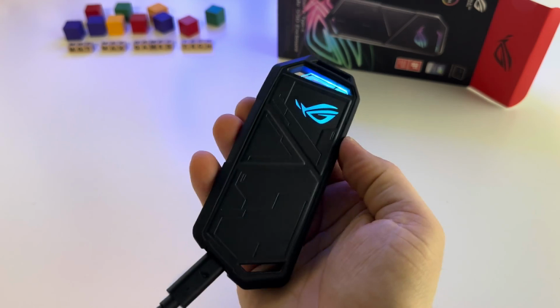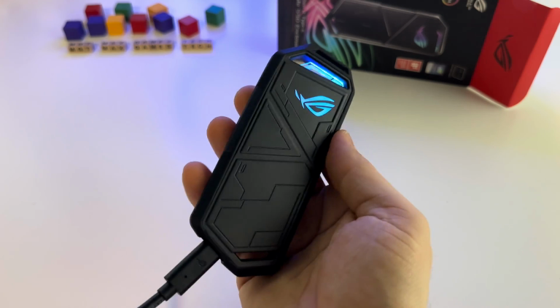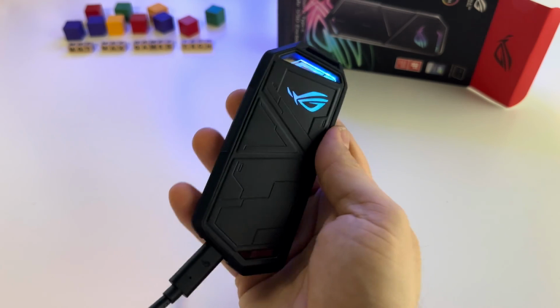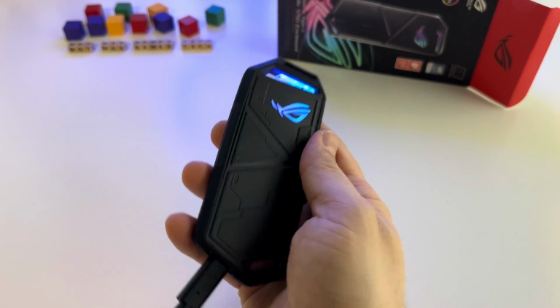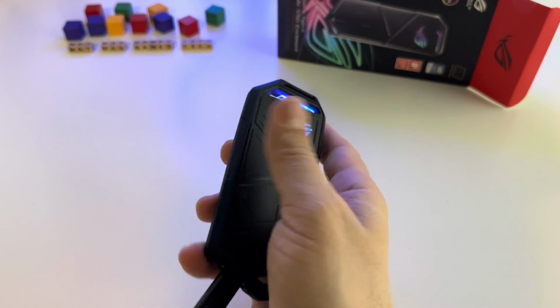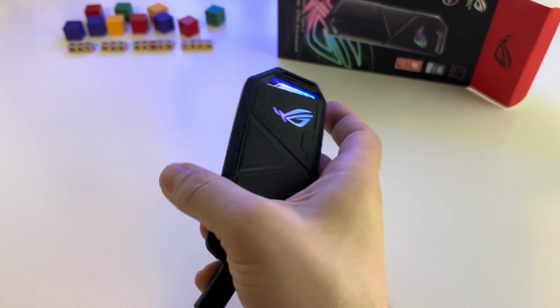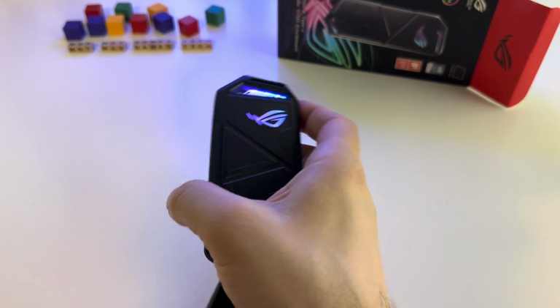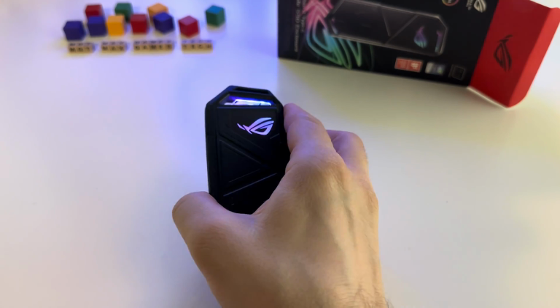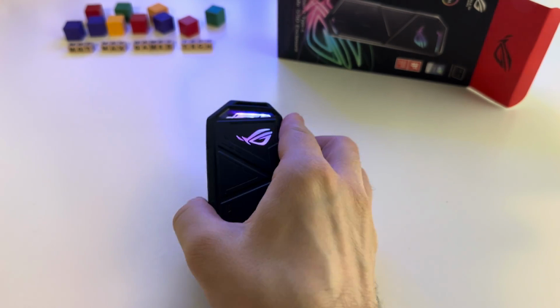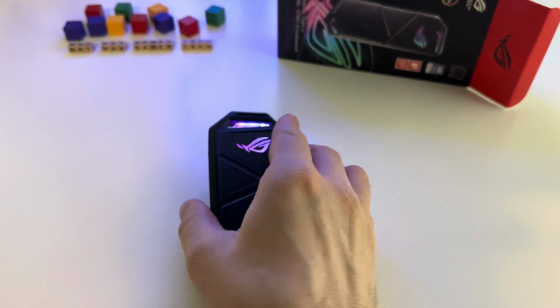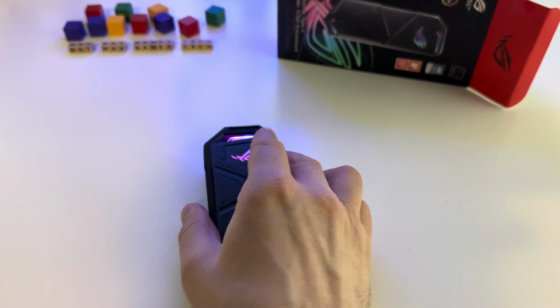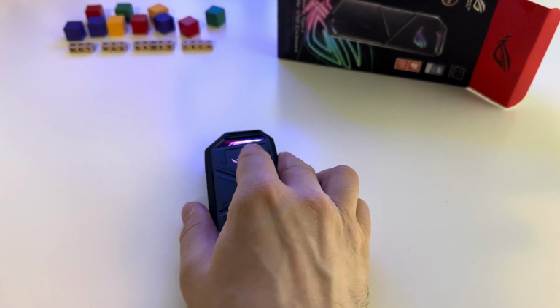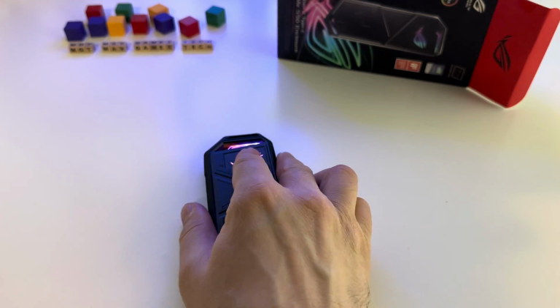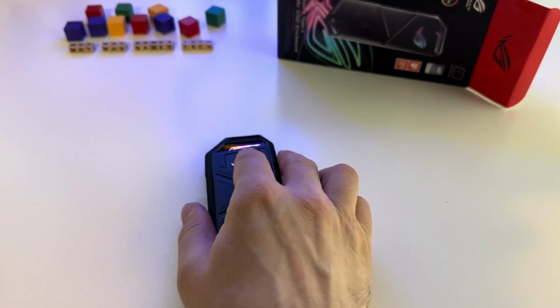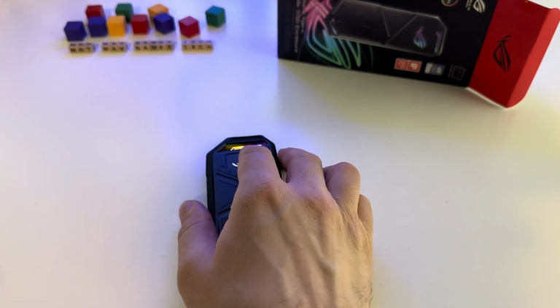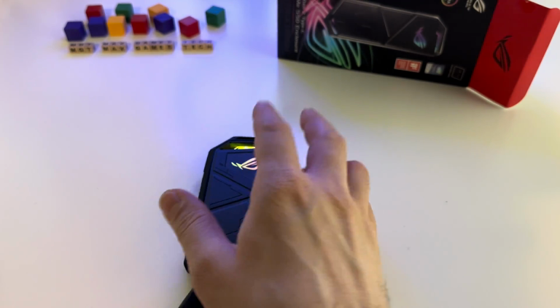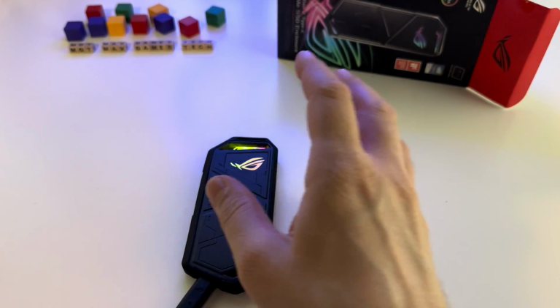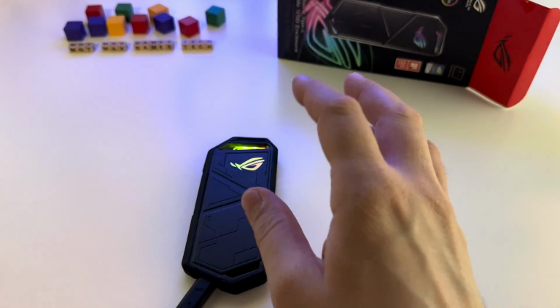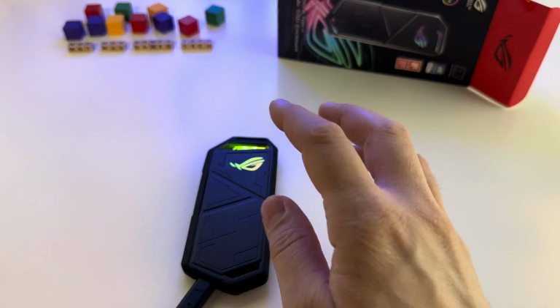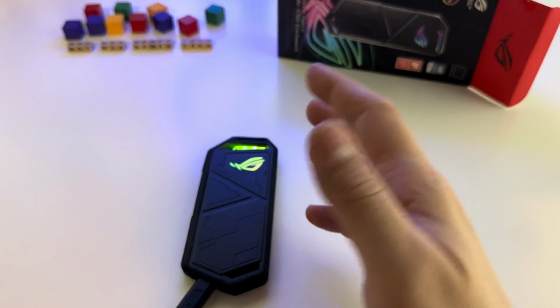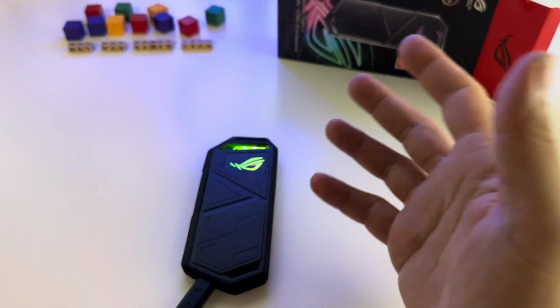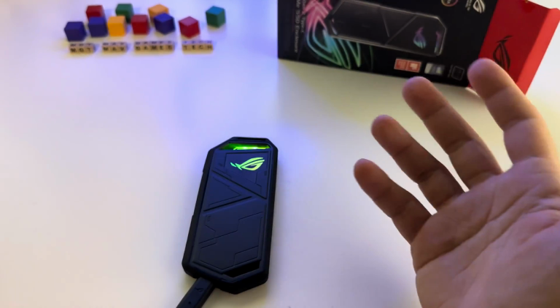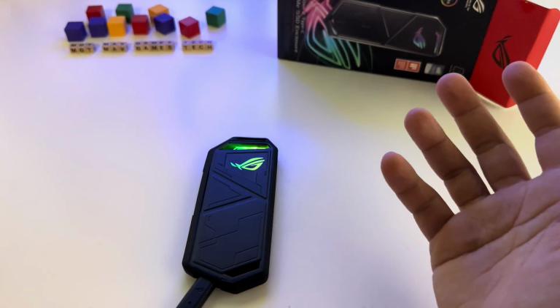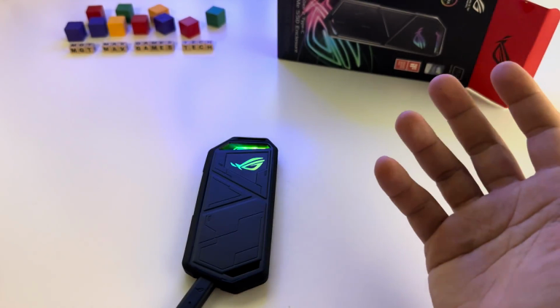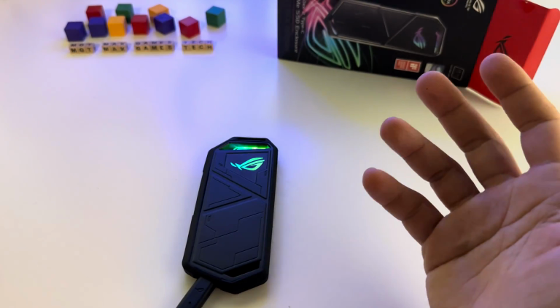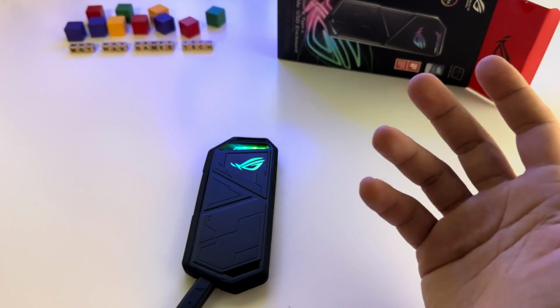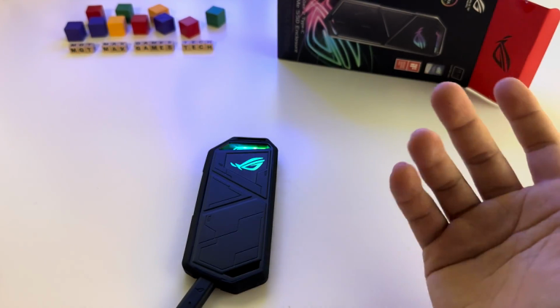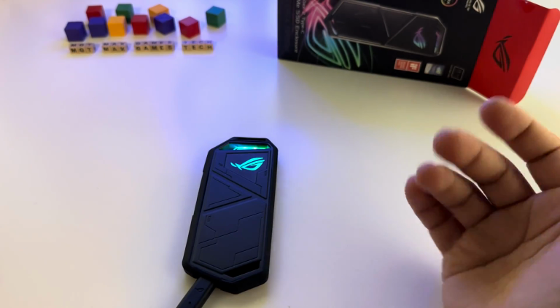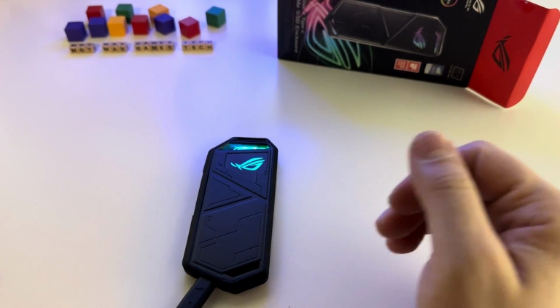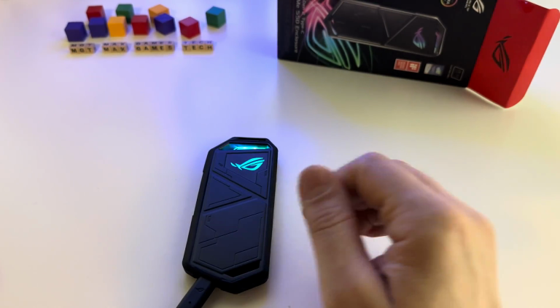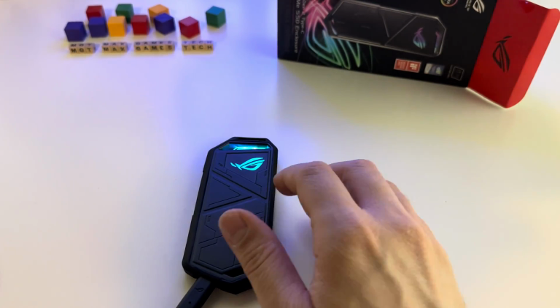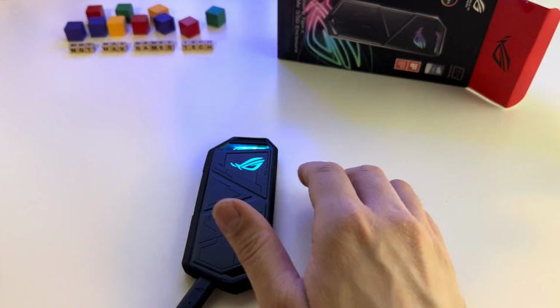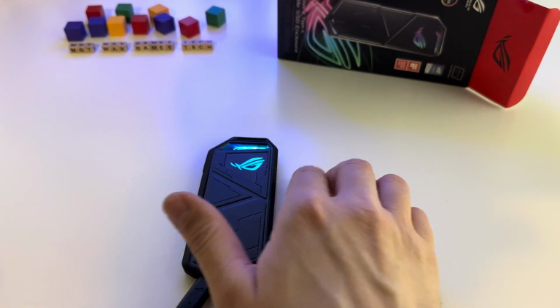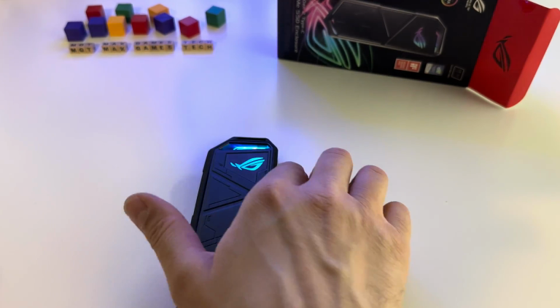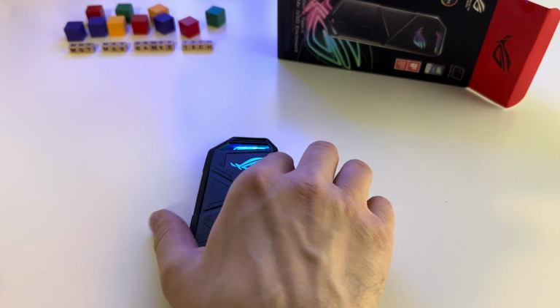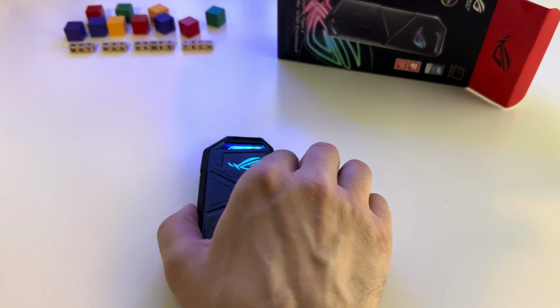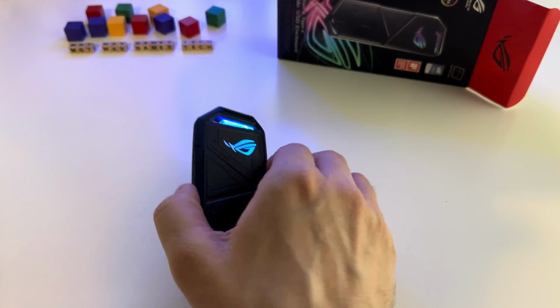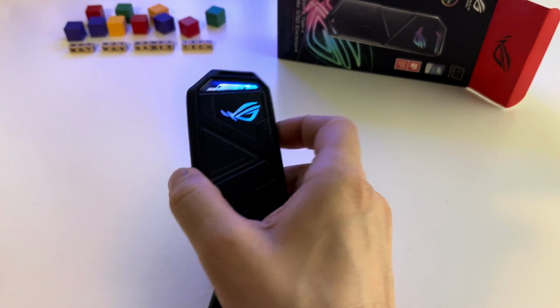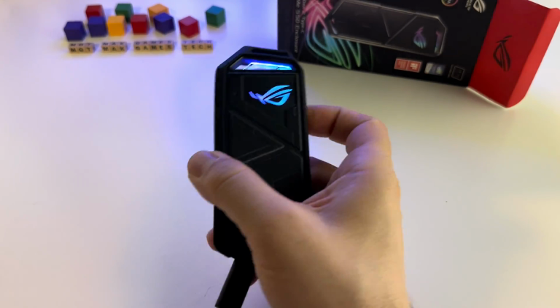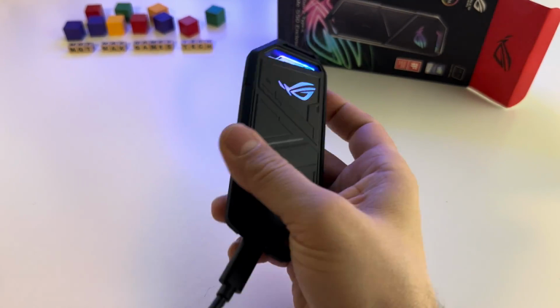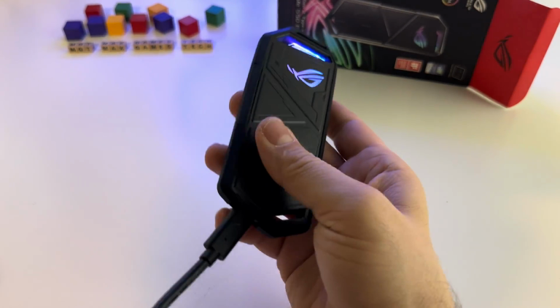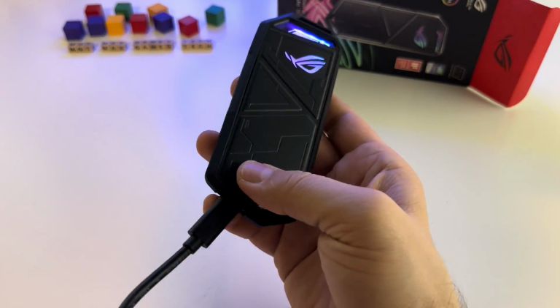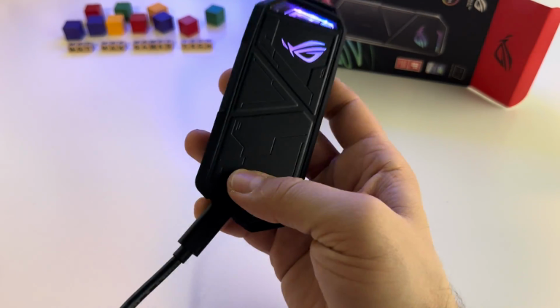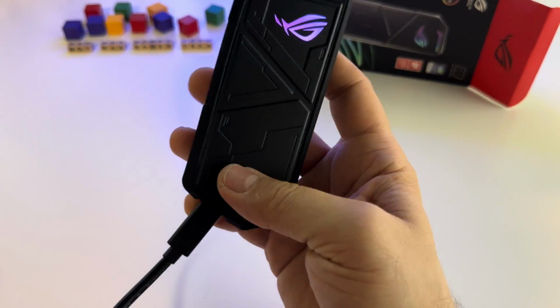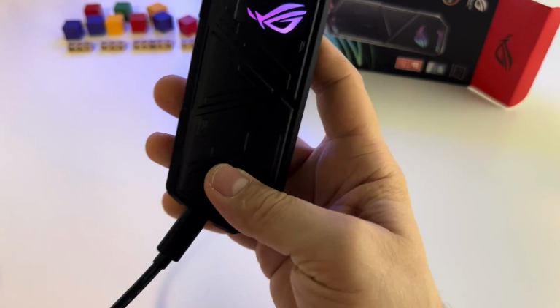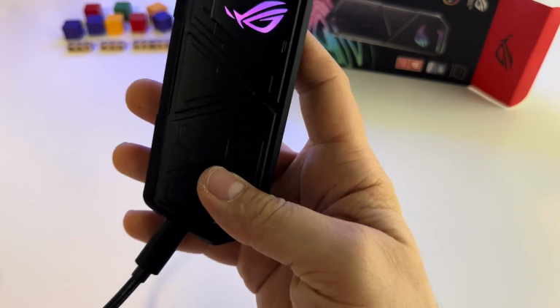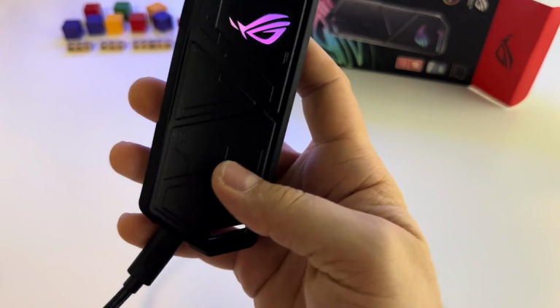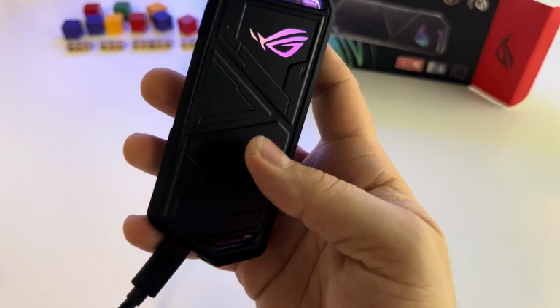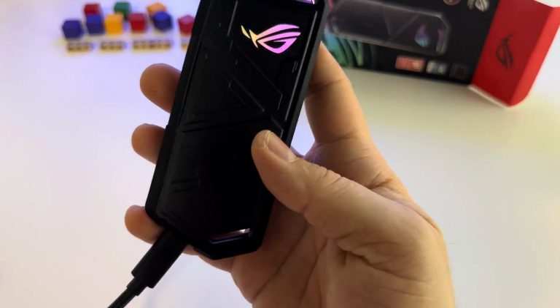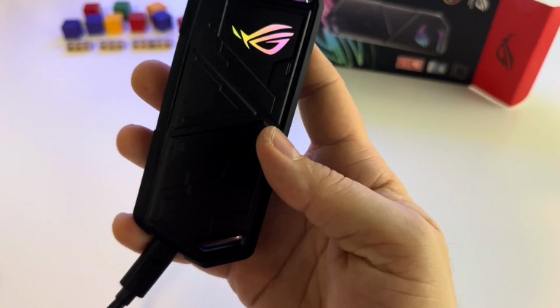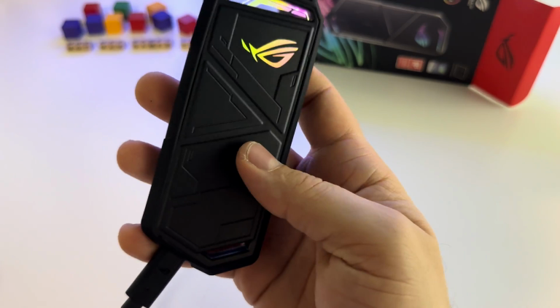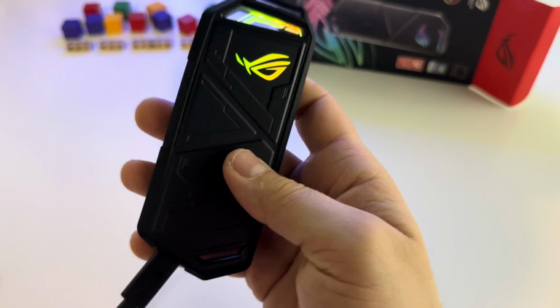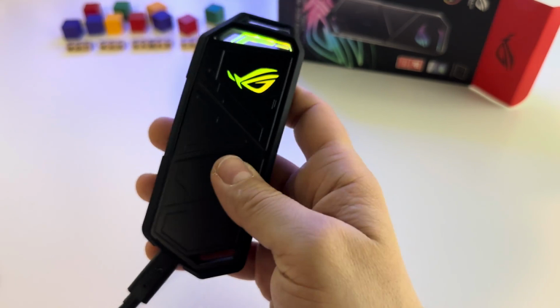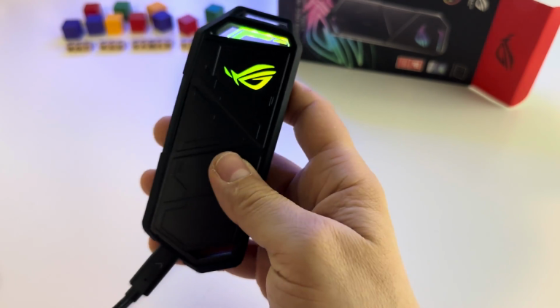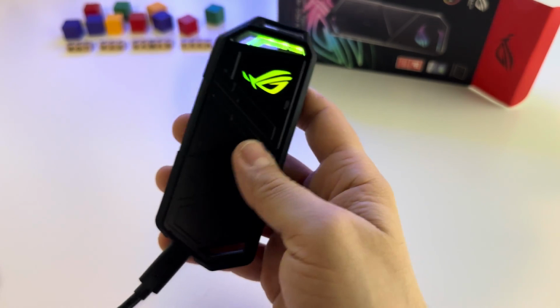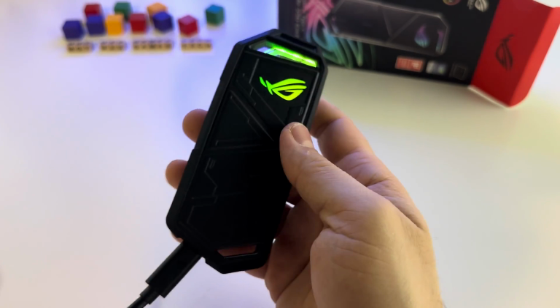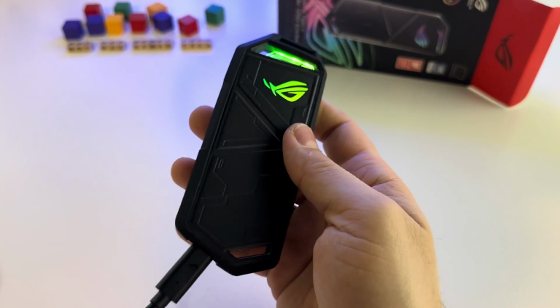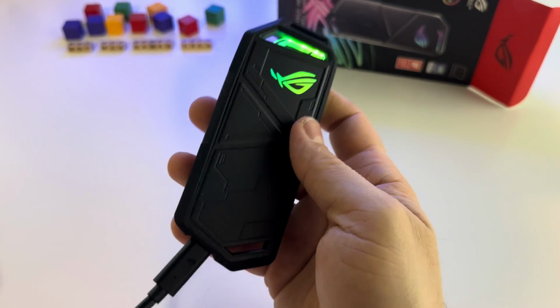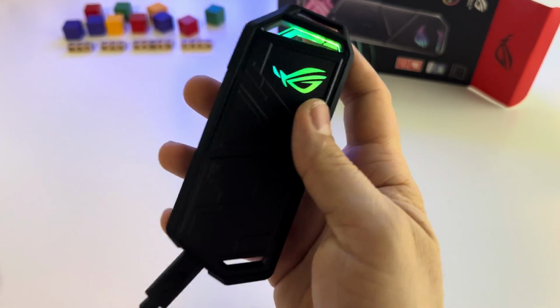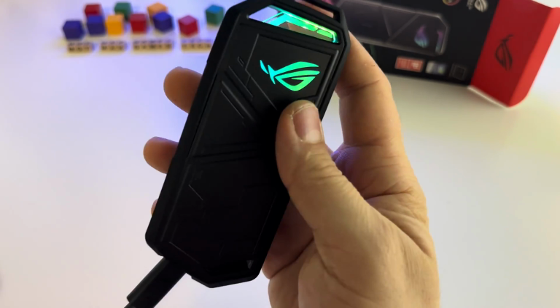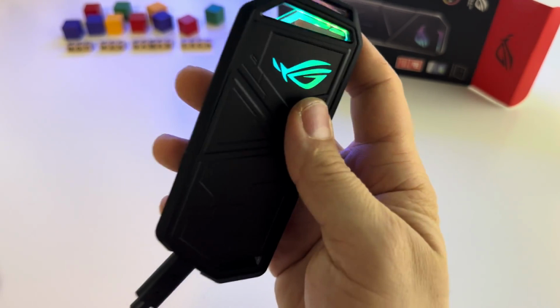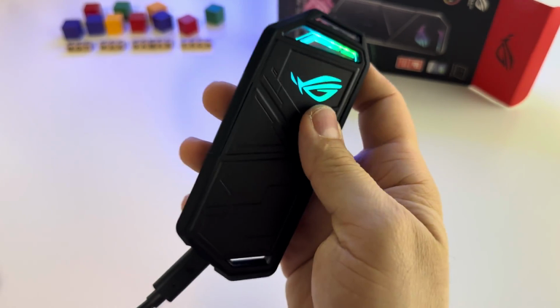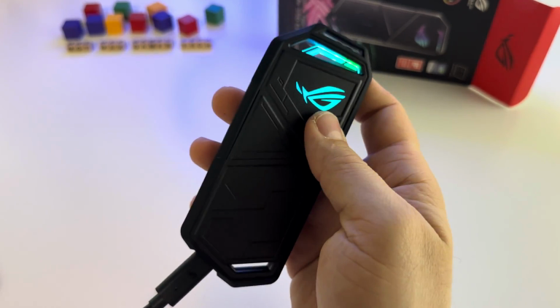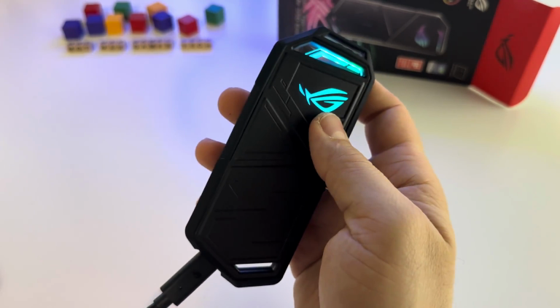Now all you have to do is get a very good SSD or a large SSD. In my case, I have two terabytes here.